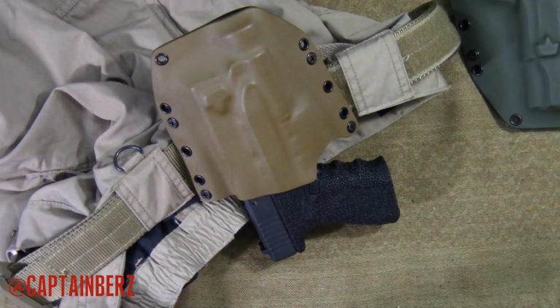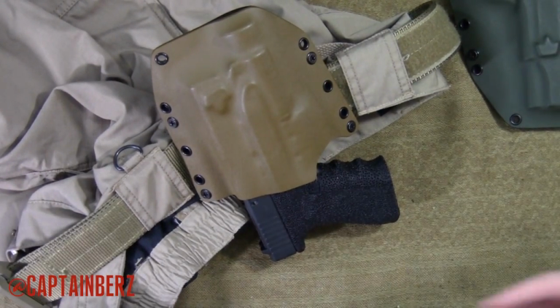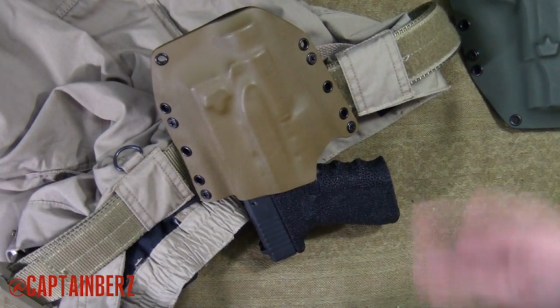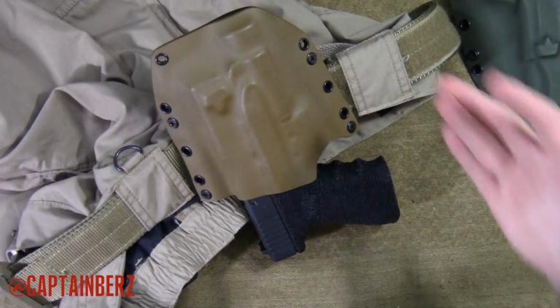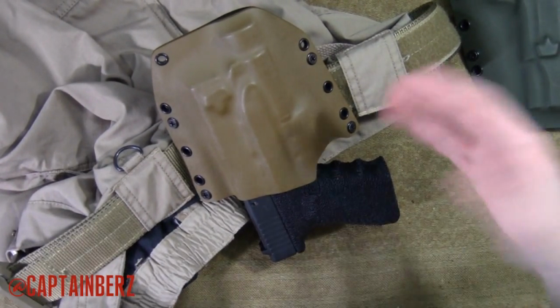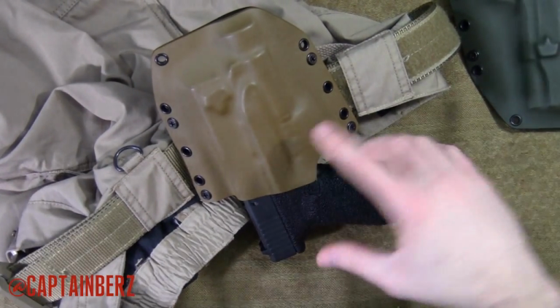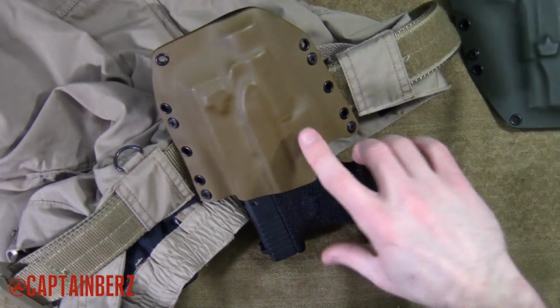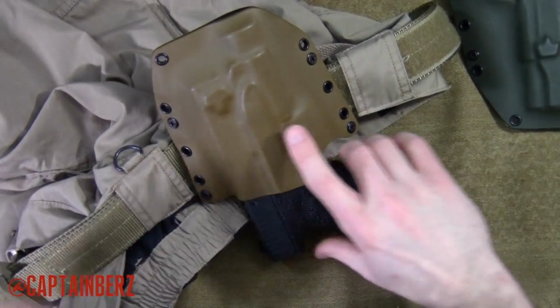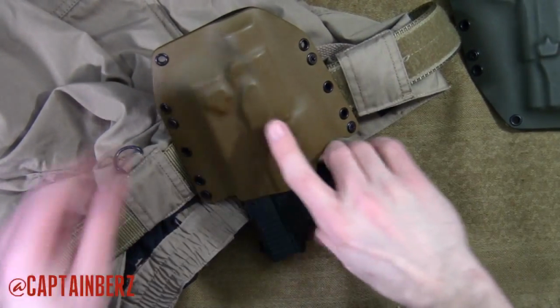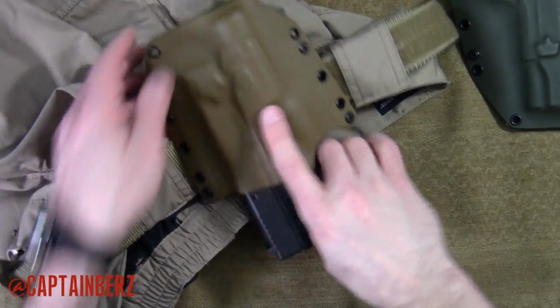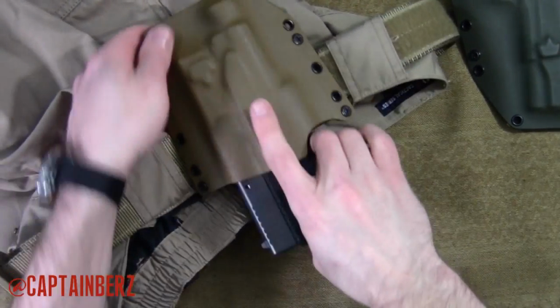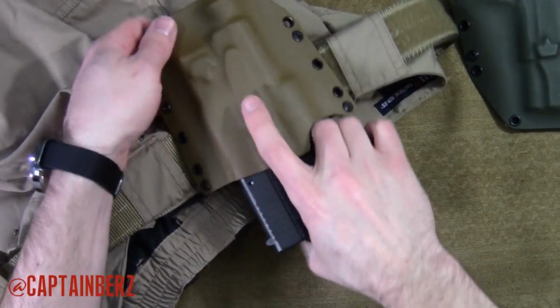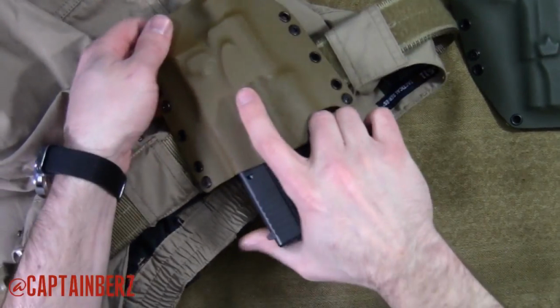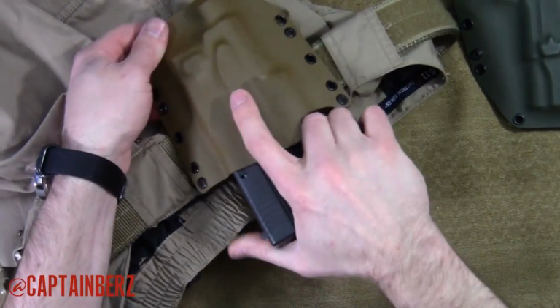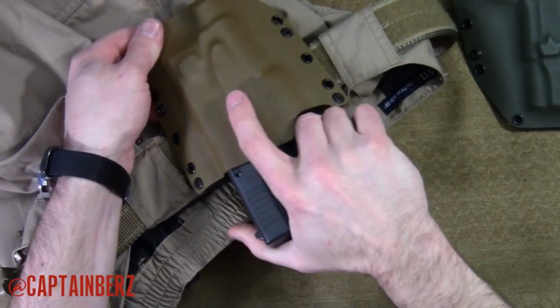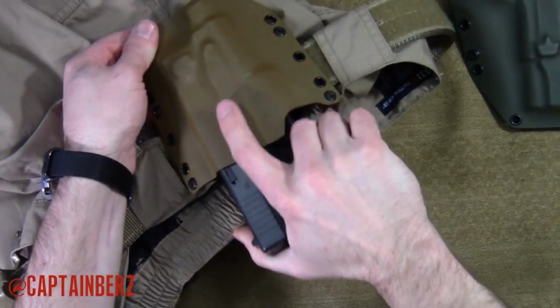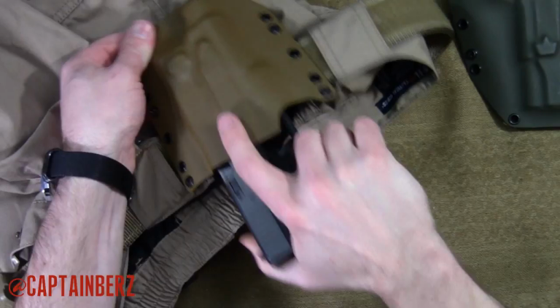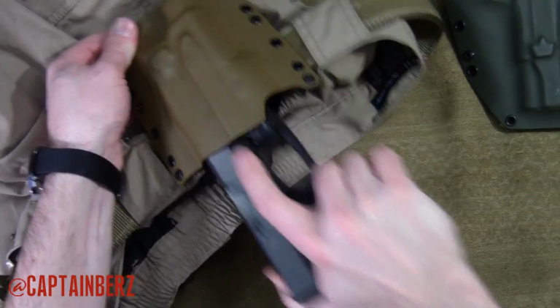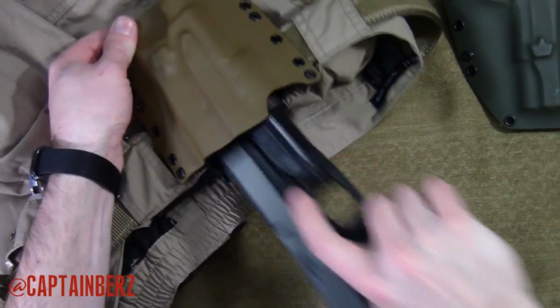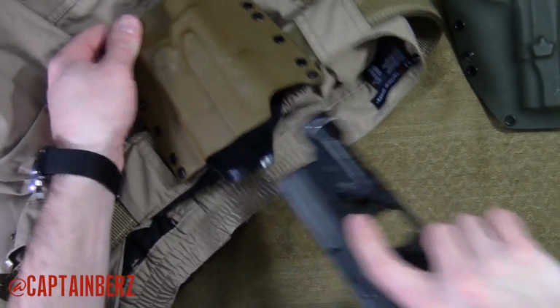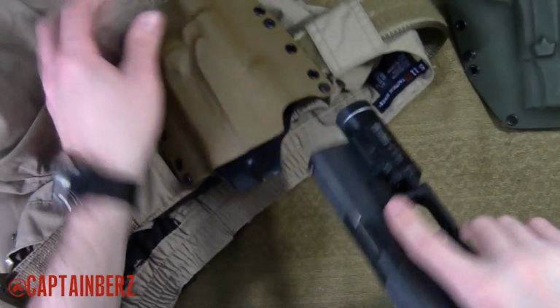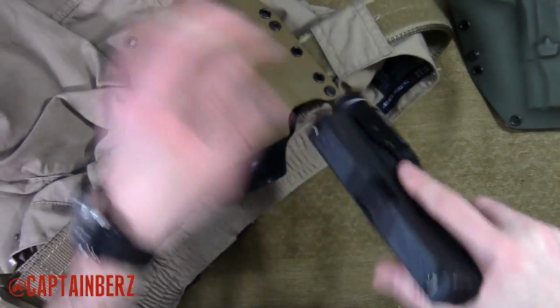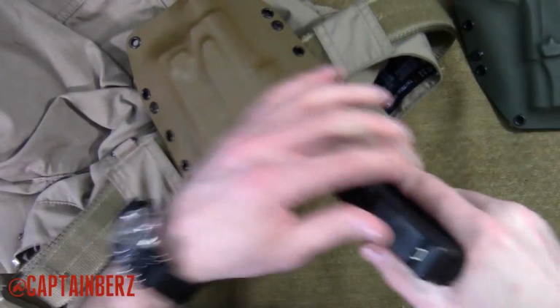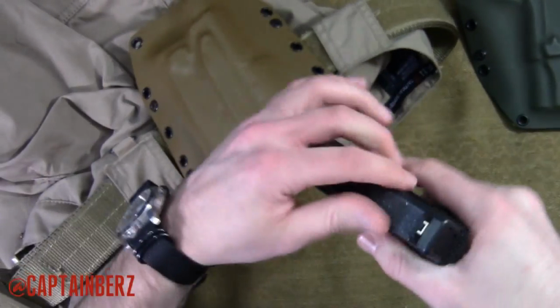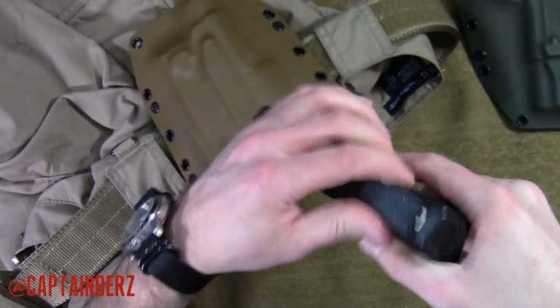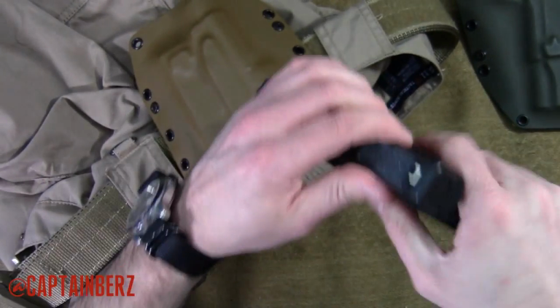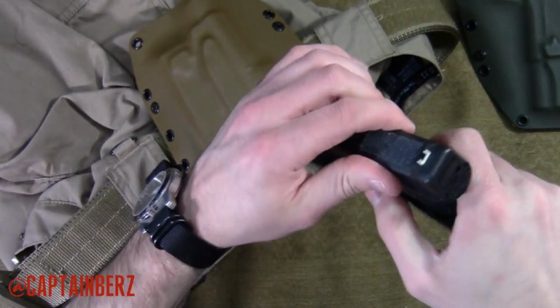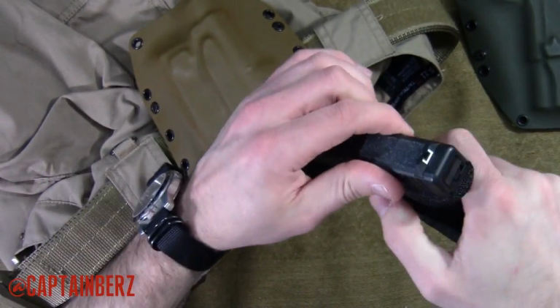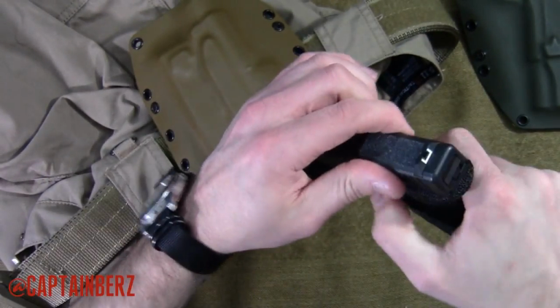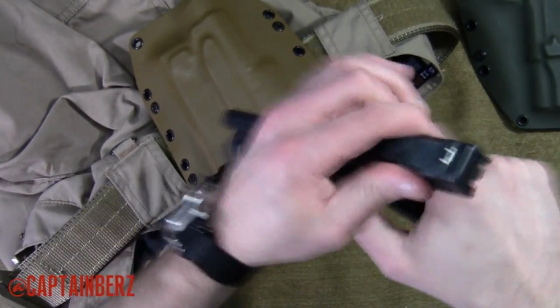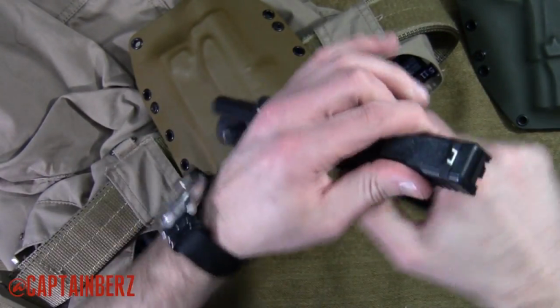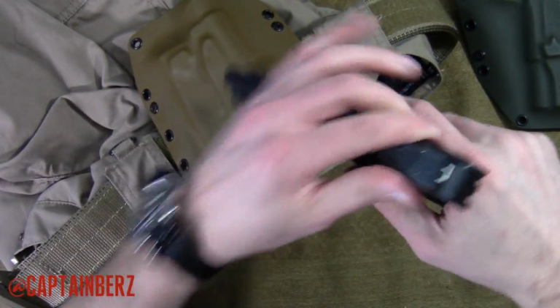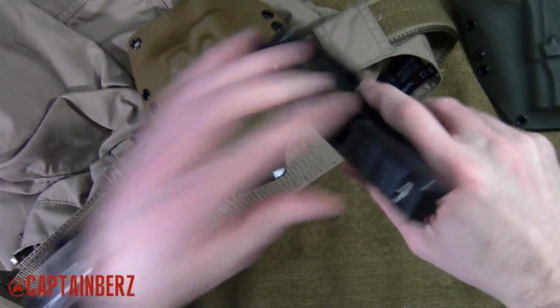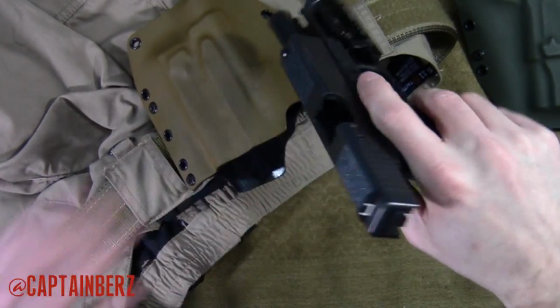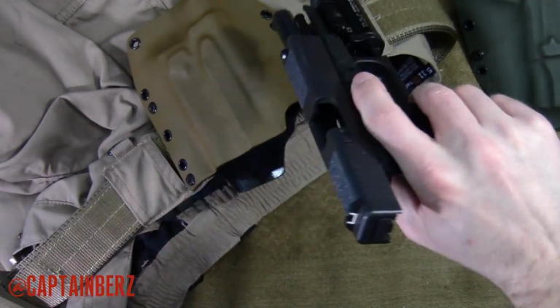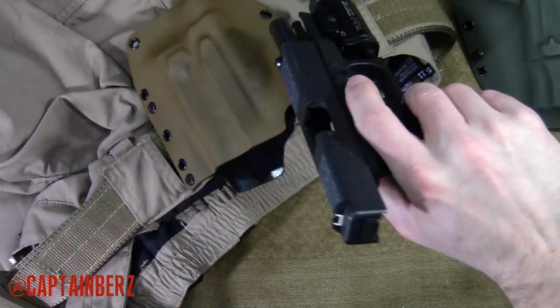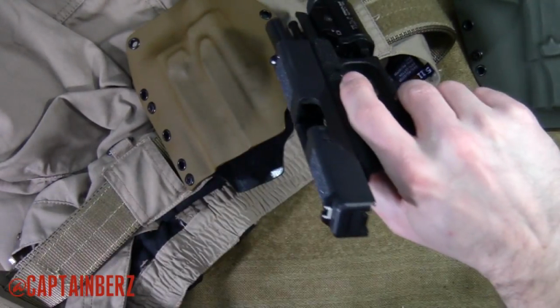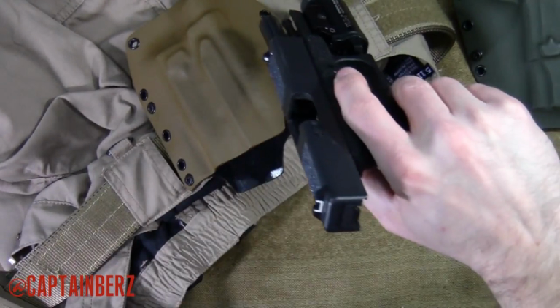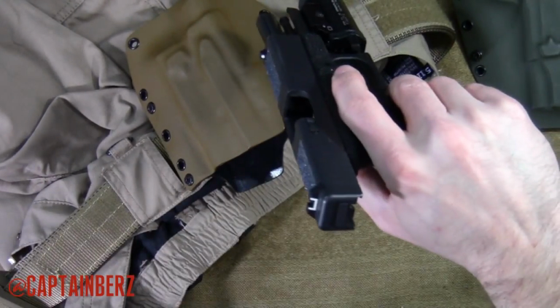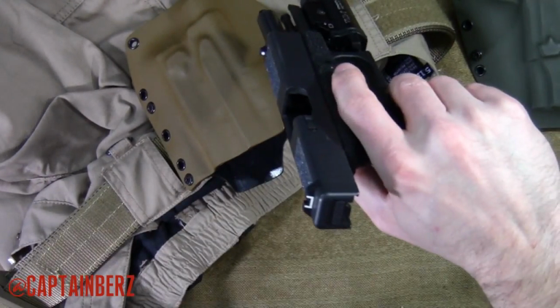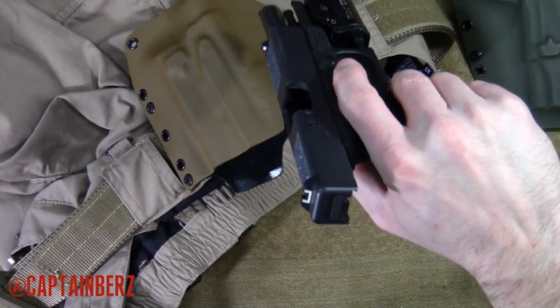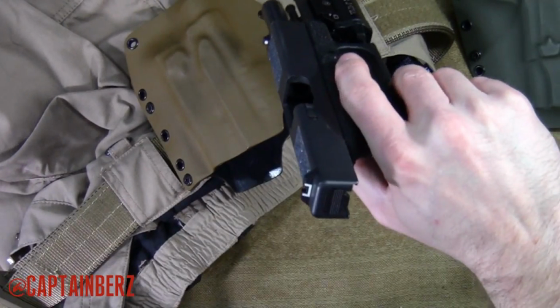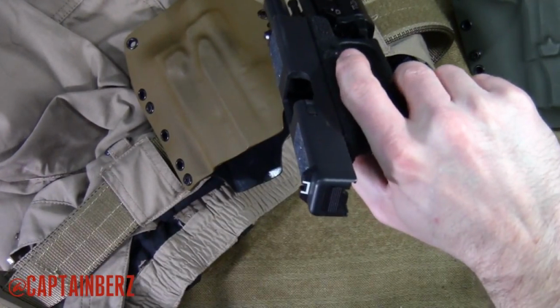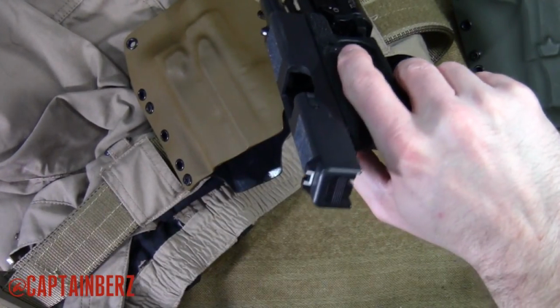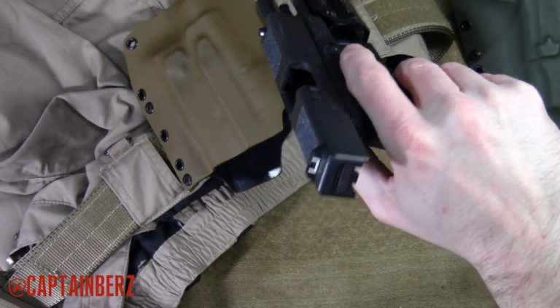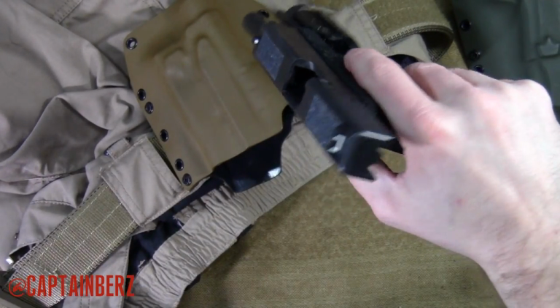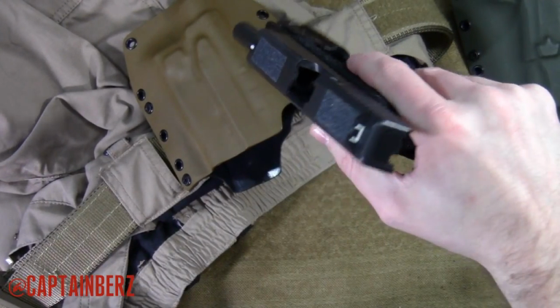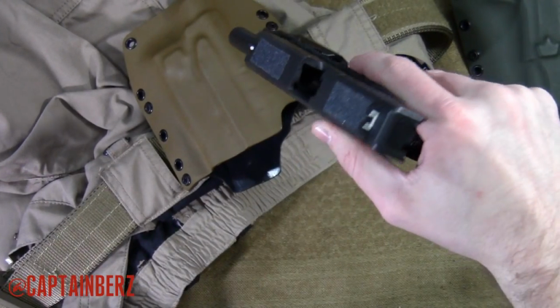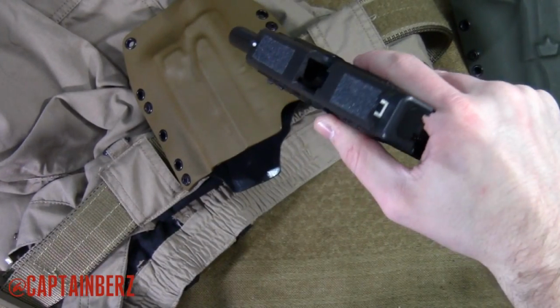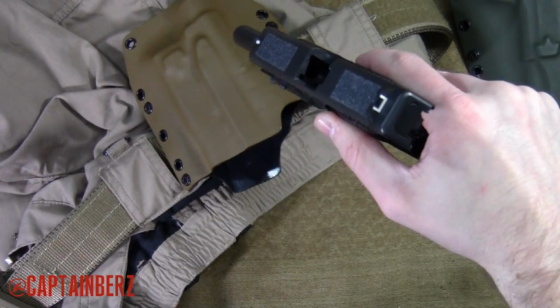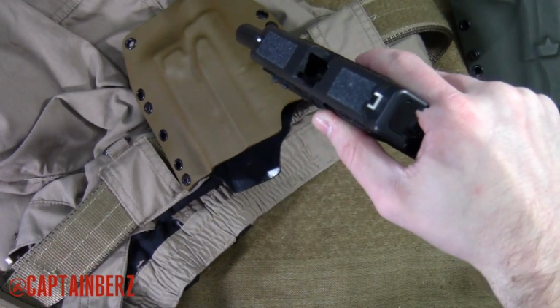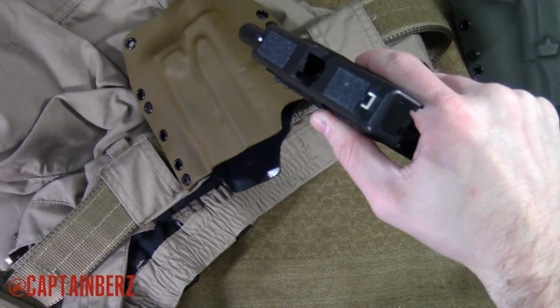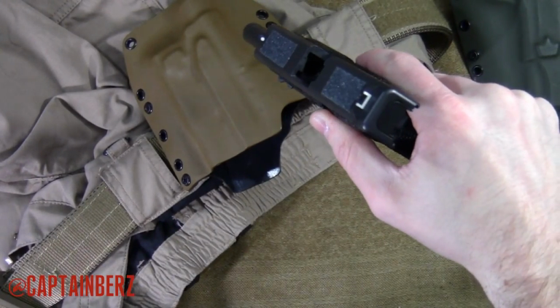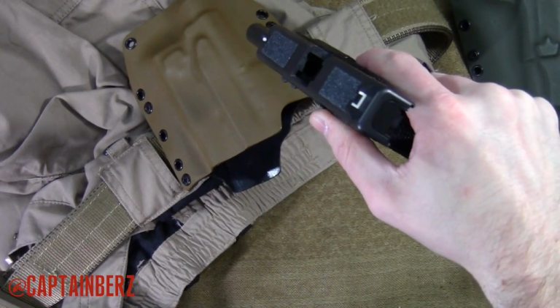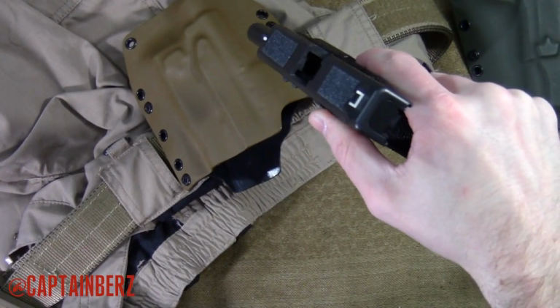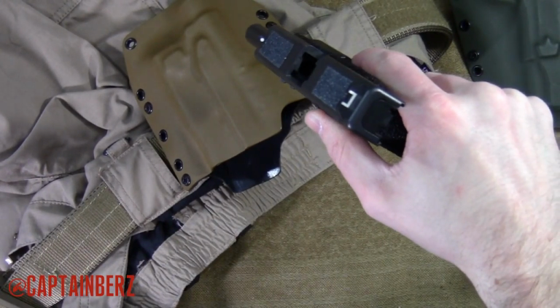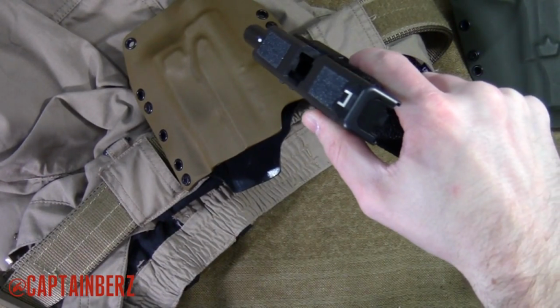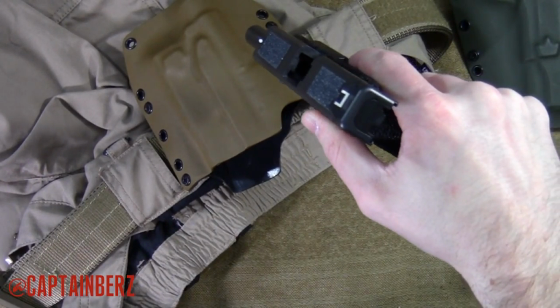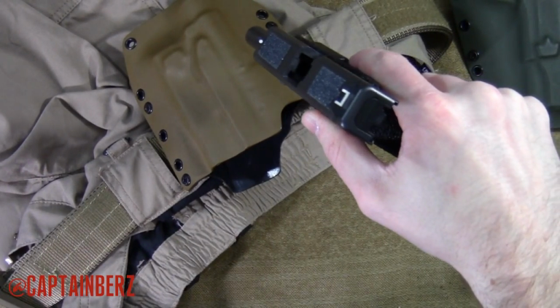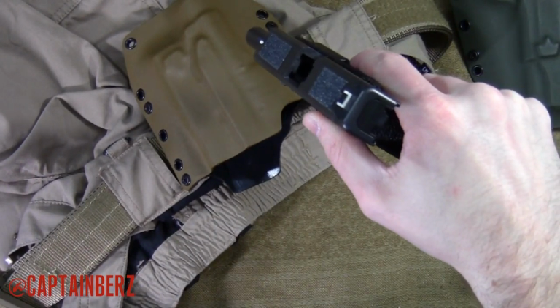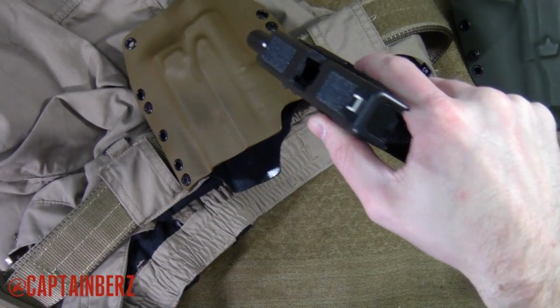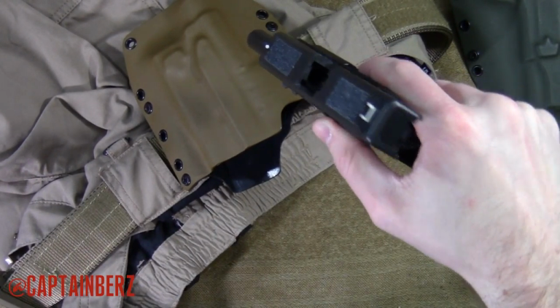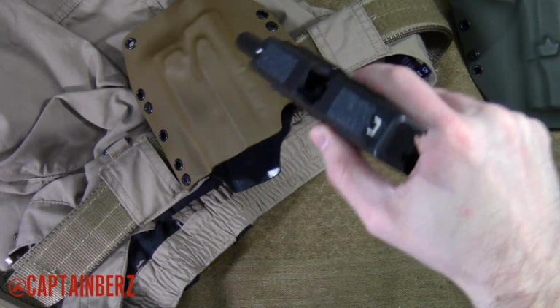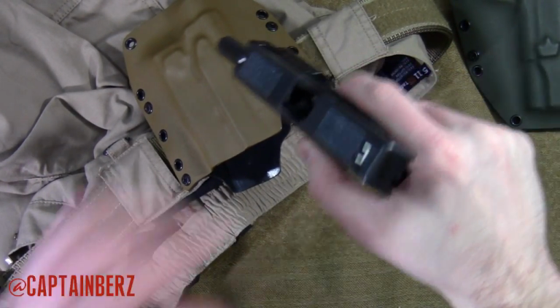Before the safety crowd starts freaking out, all these guns have been safety checked before we started the video.